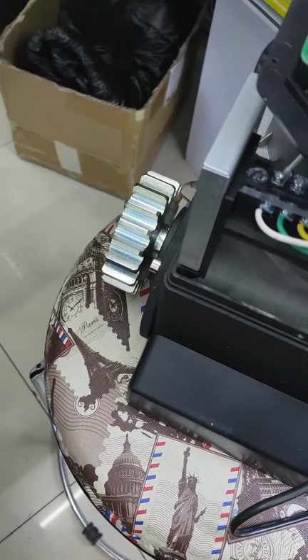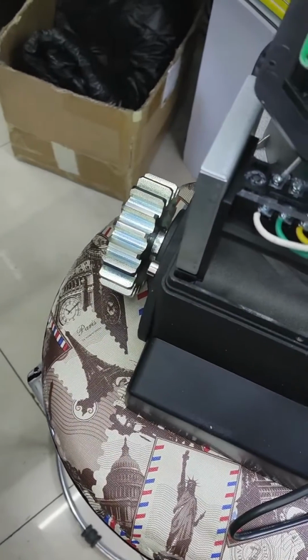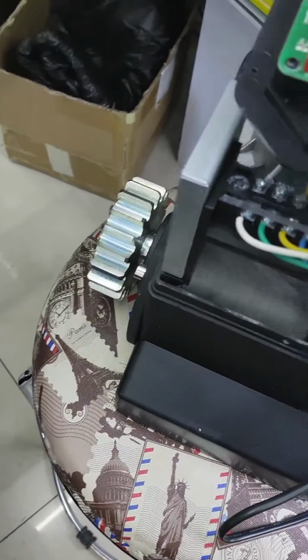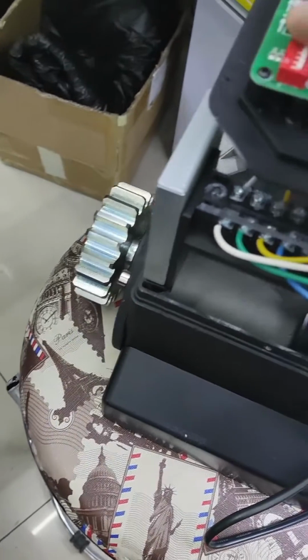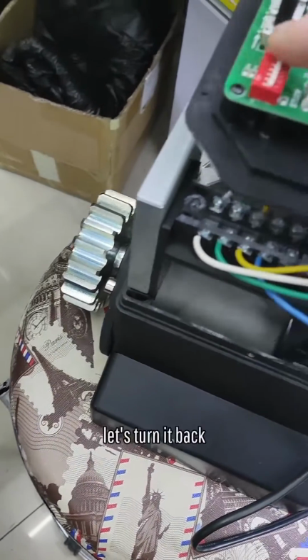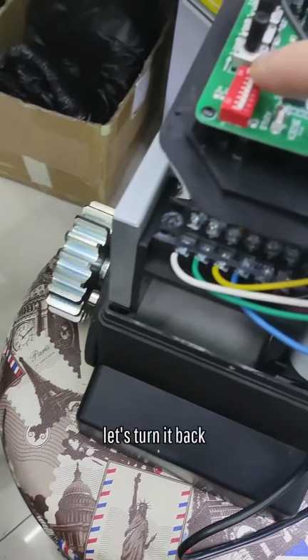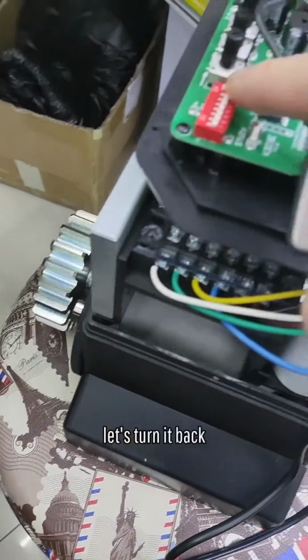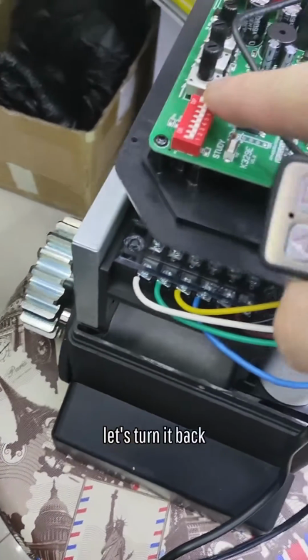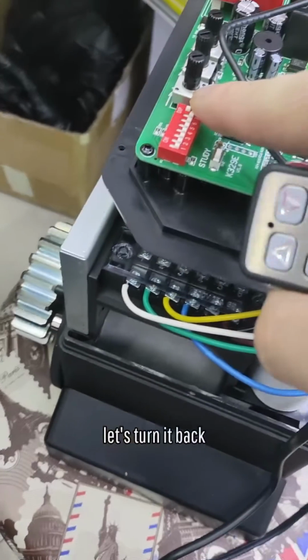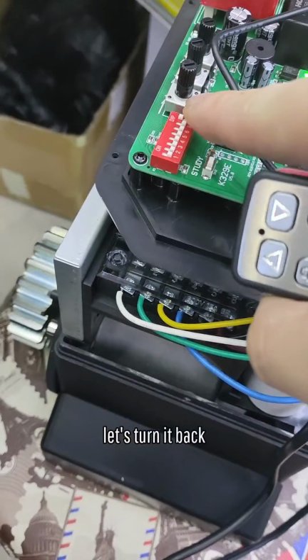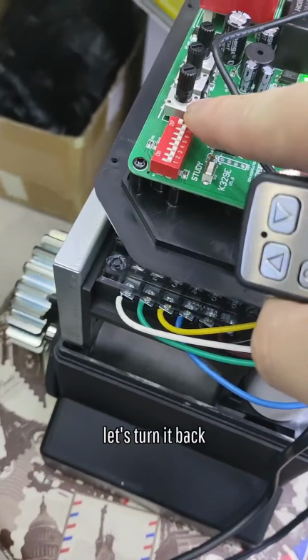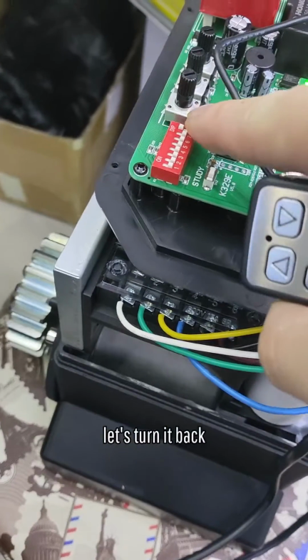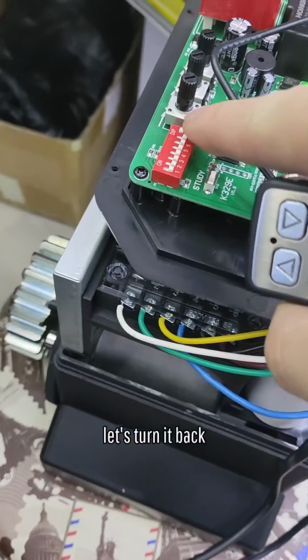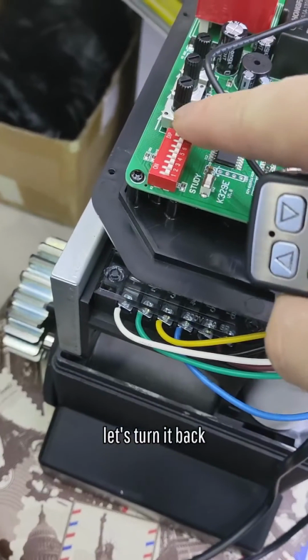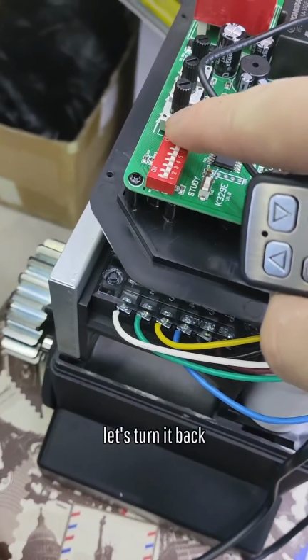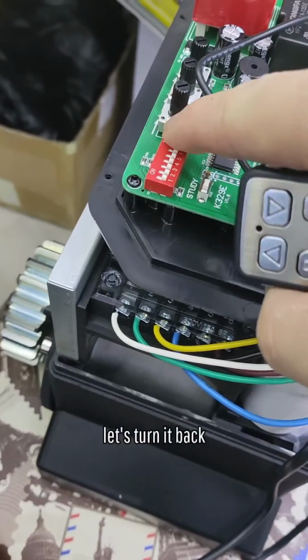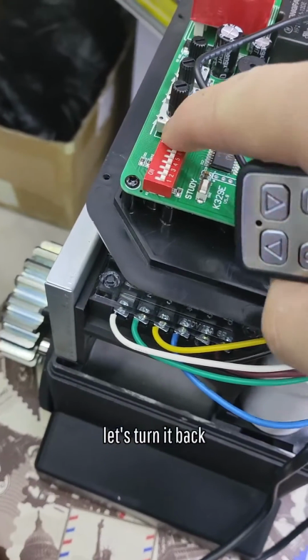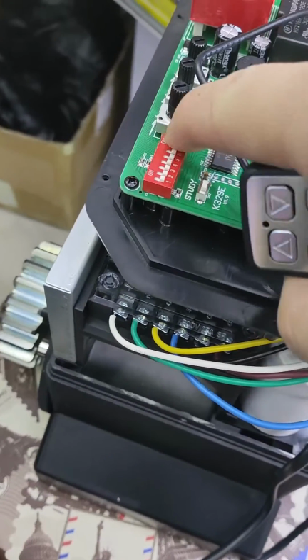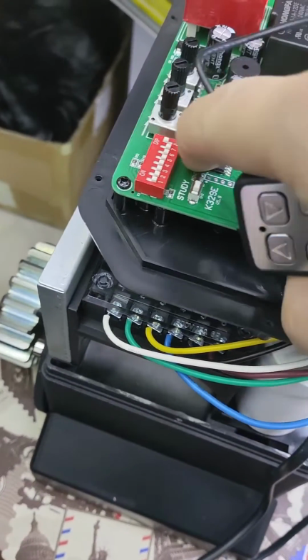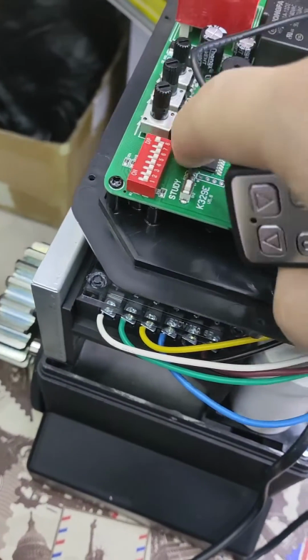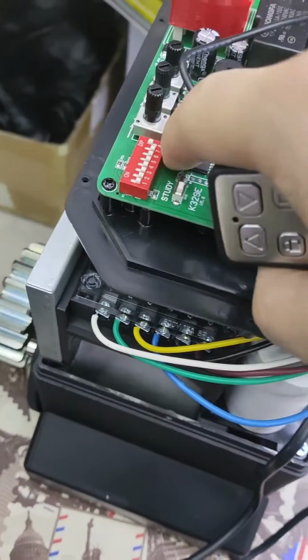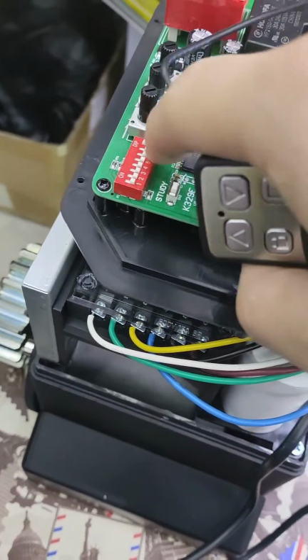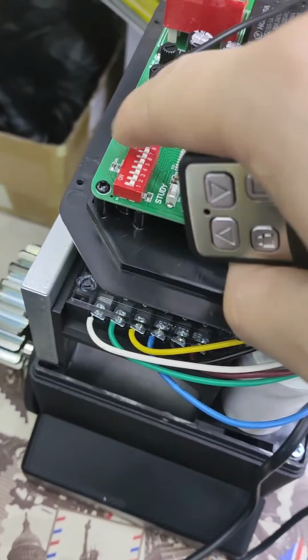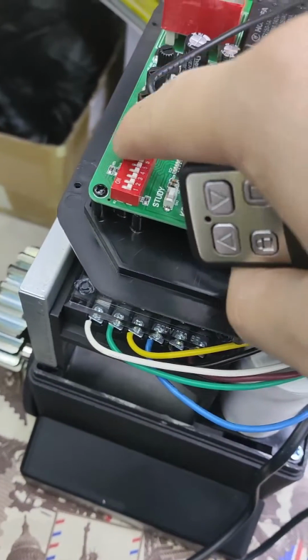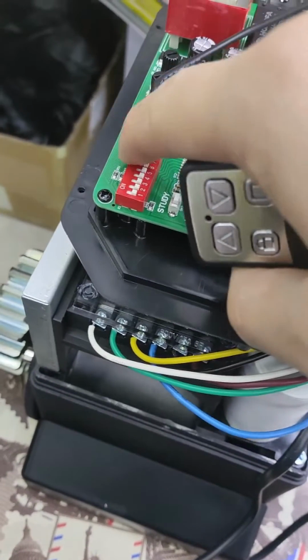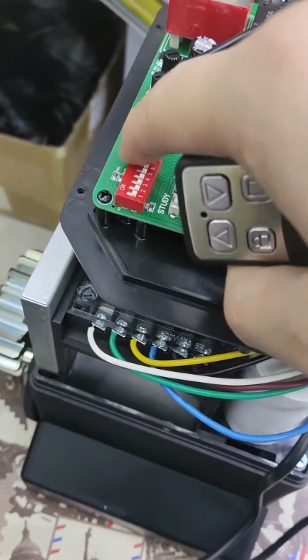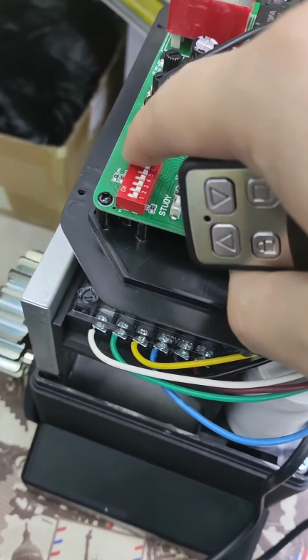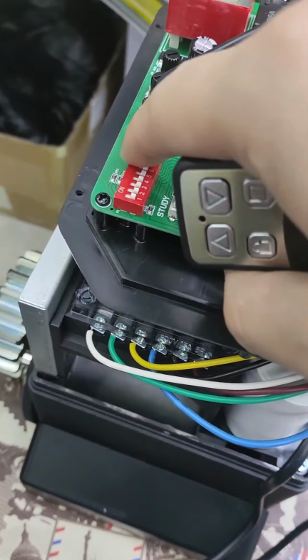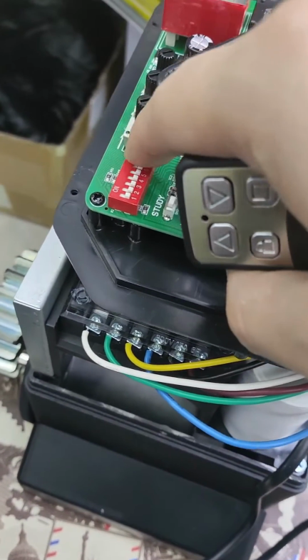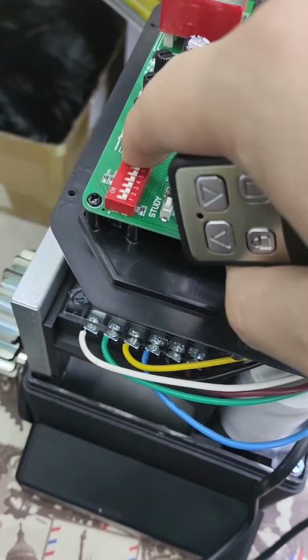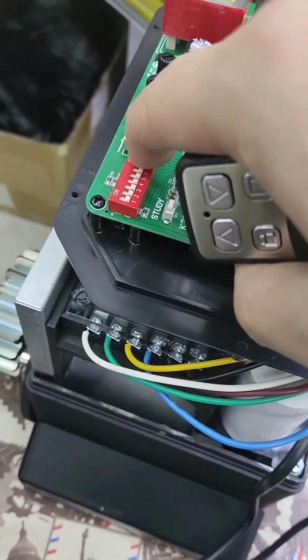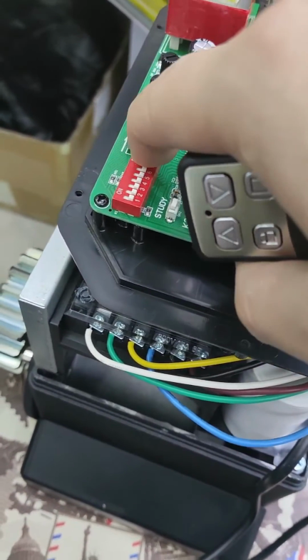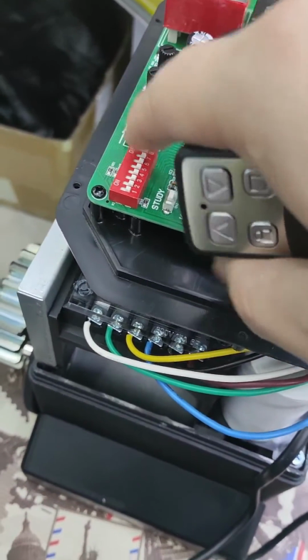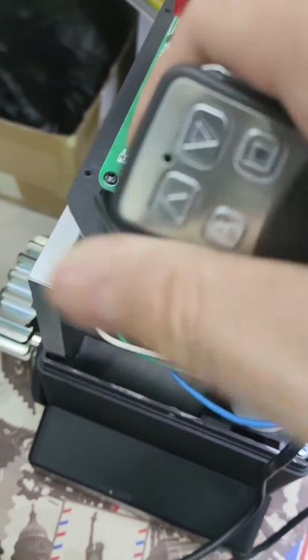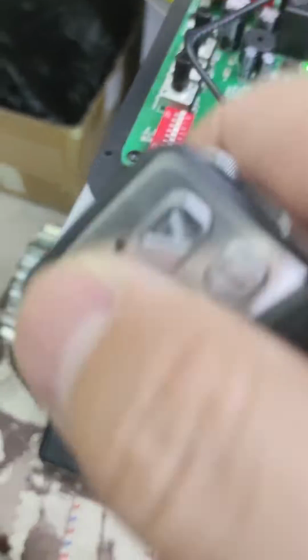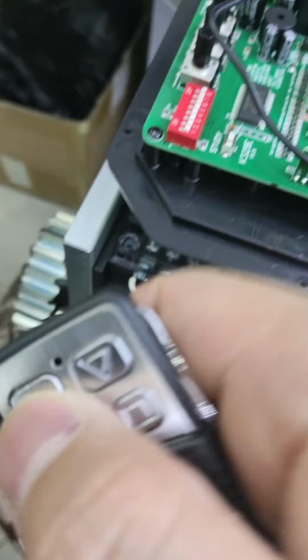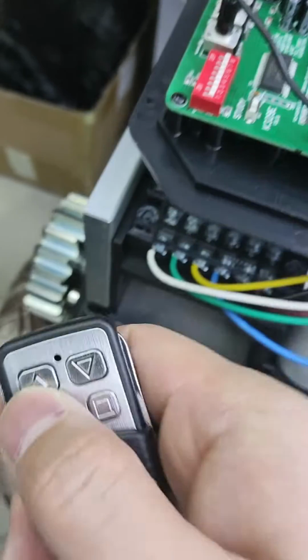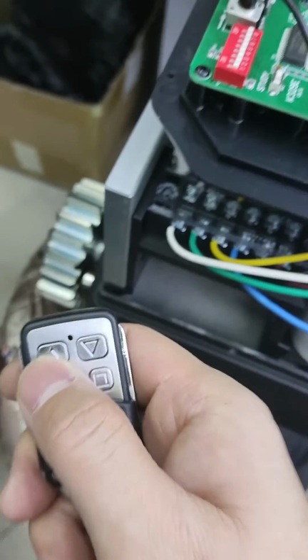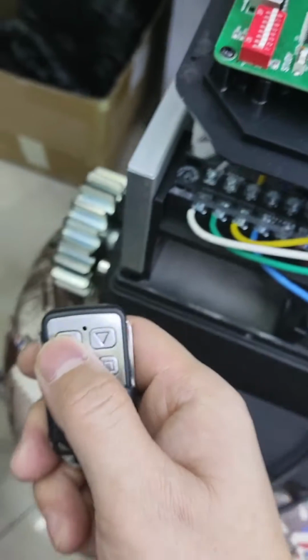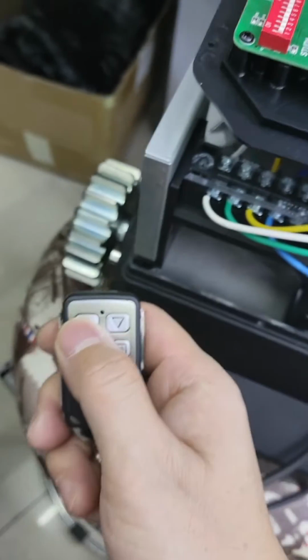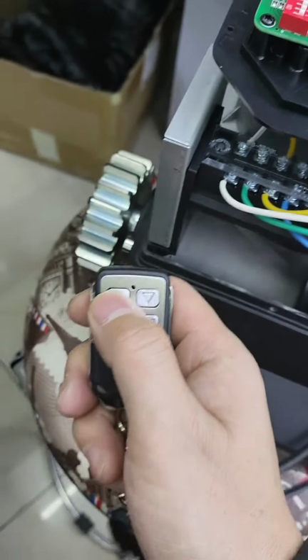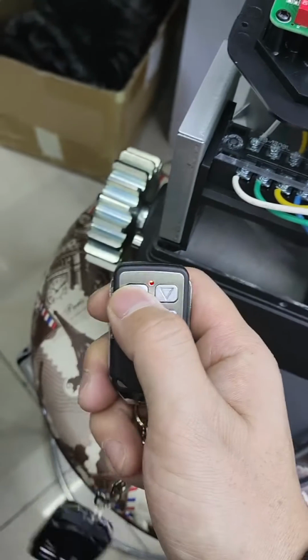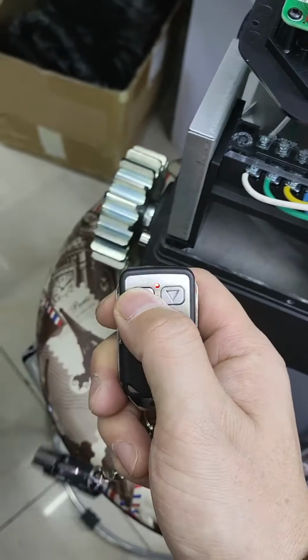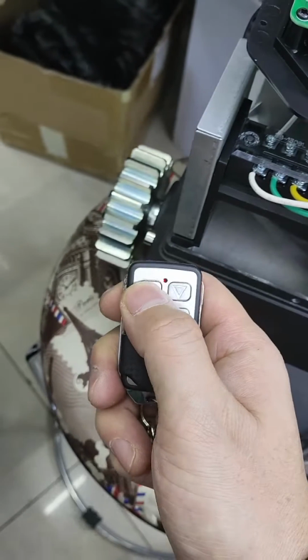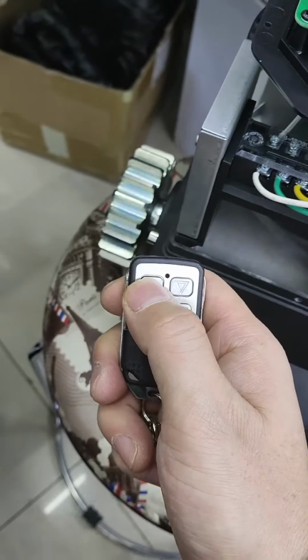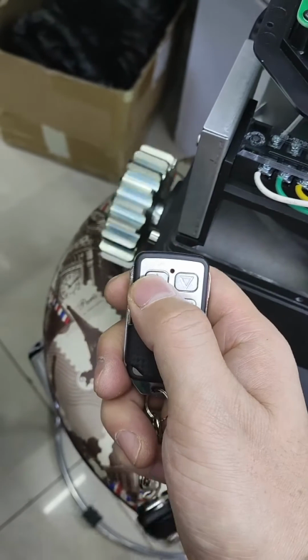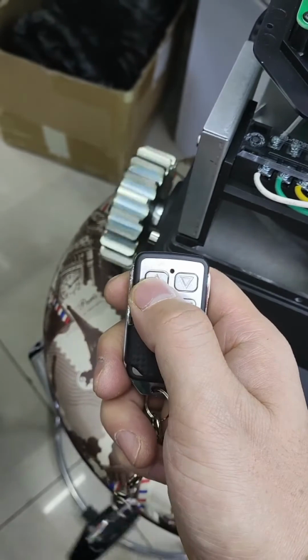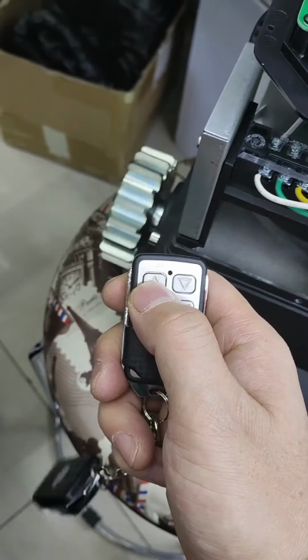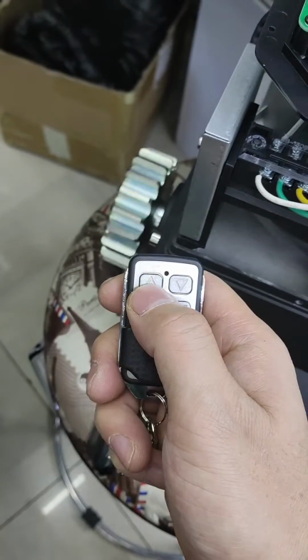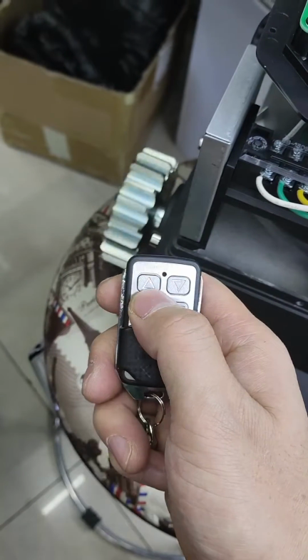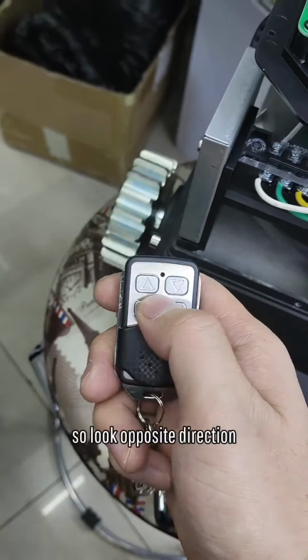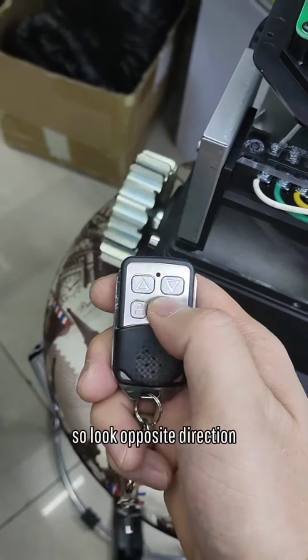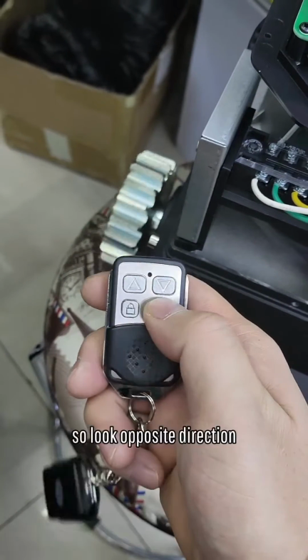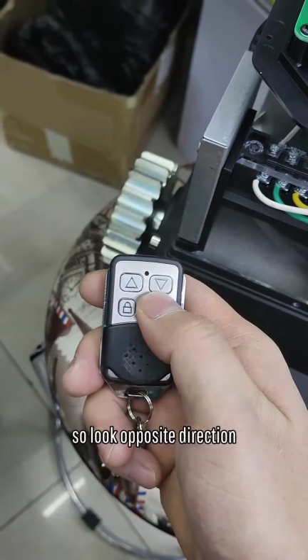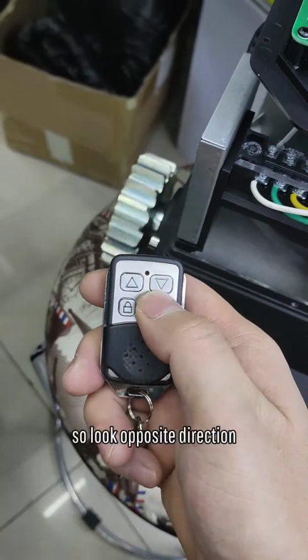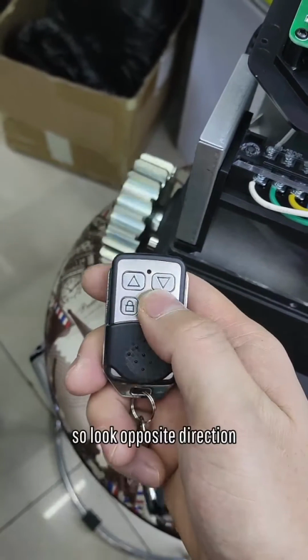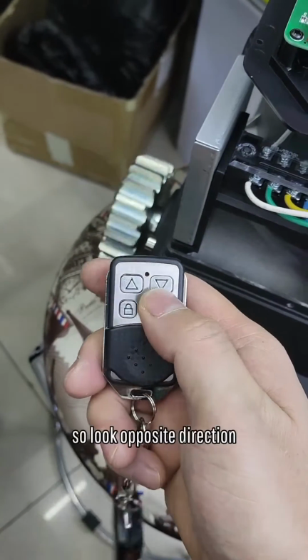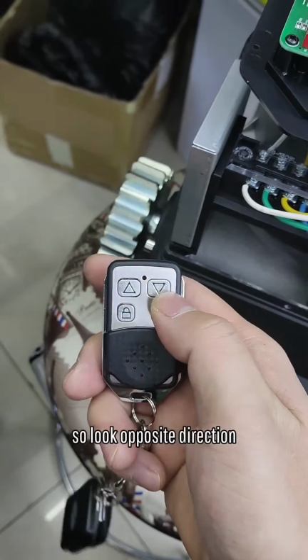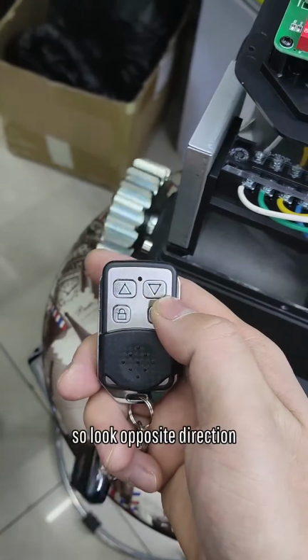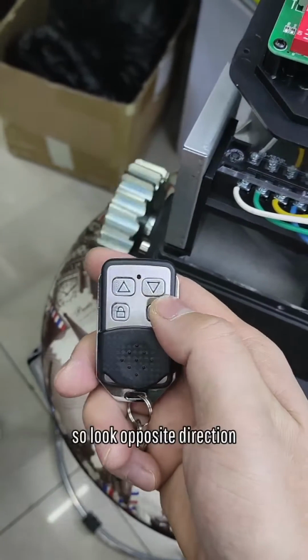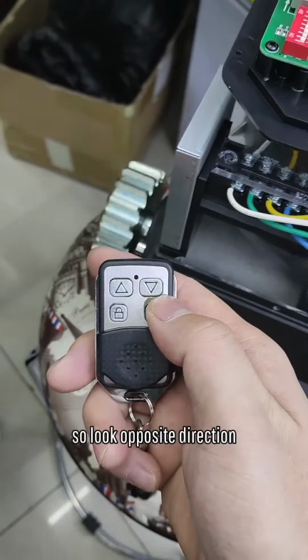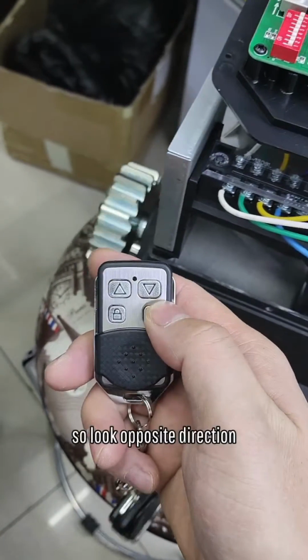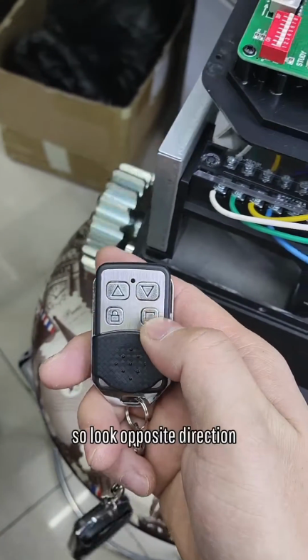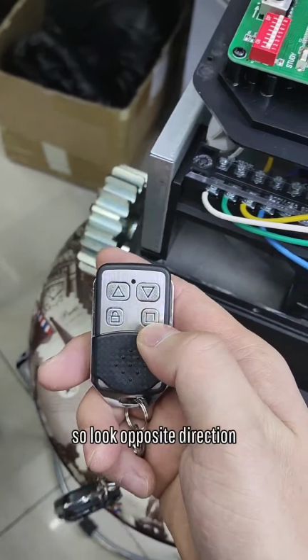Let's turn it back. So look — opposite direction.